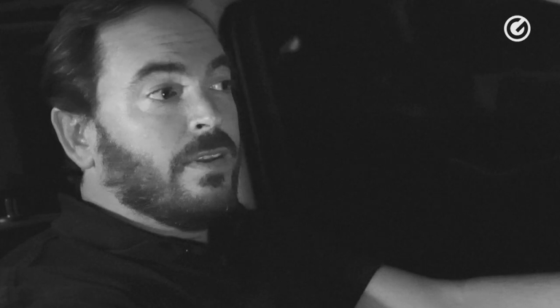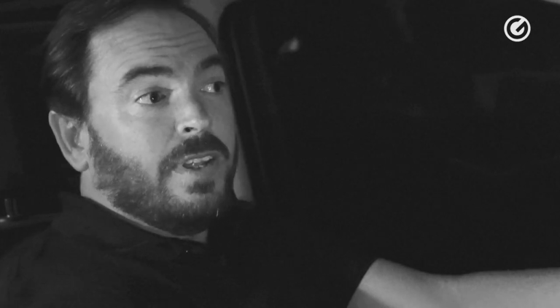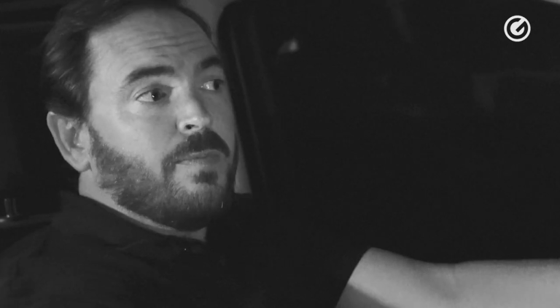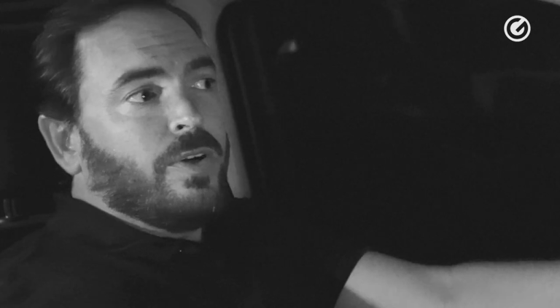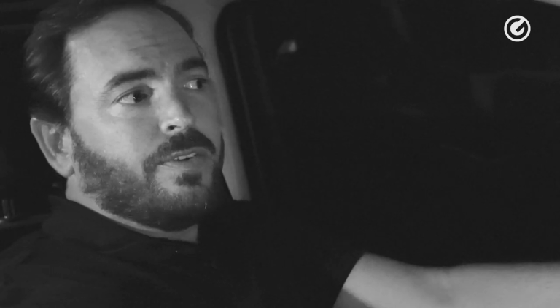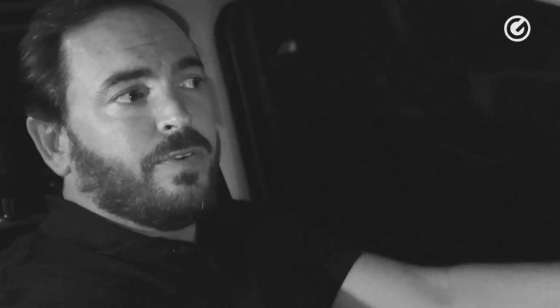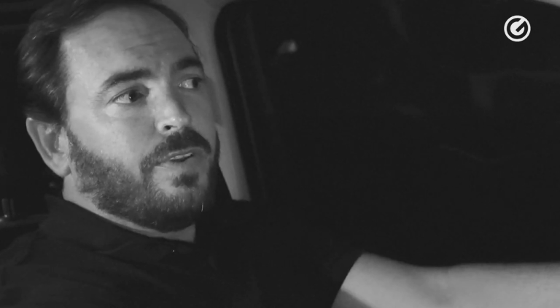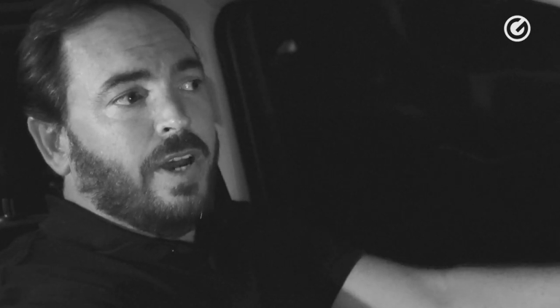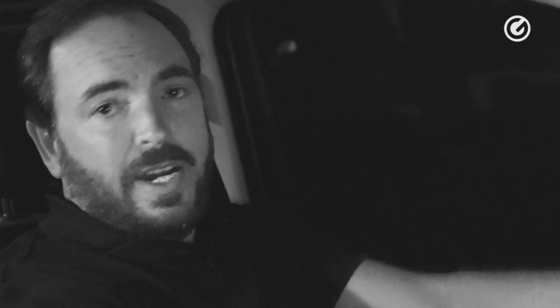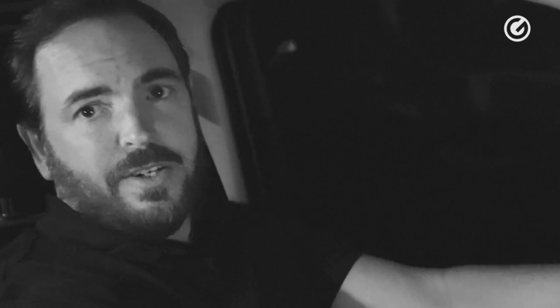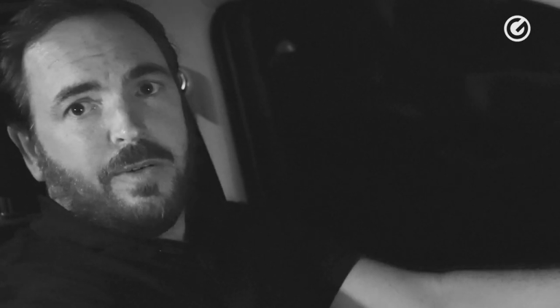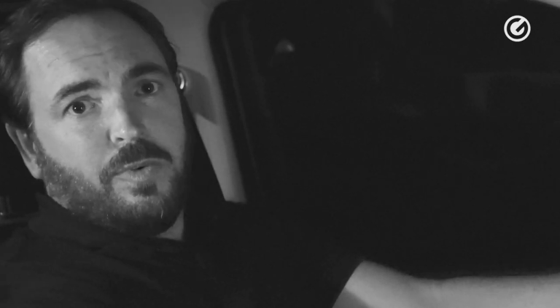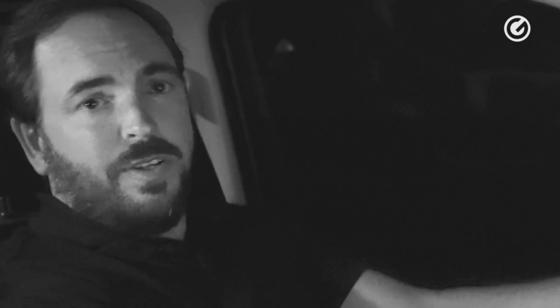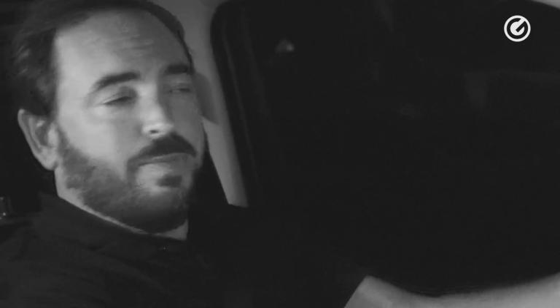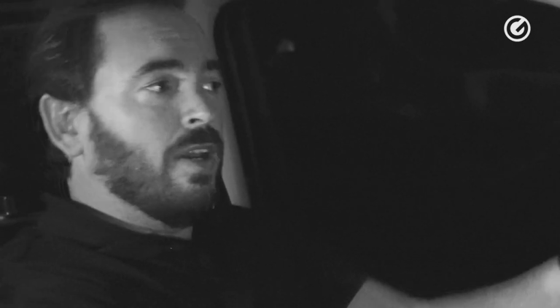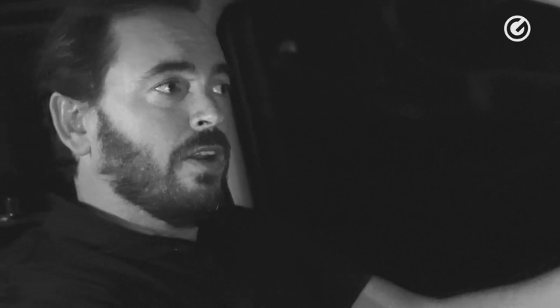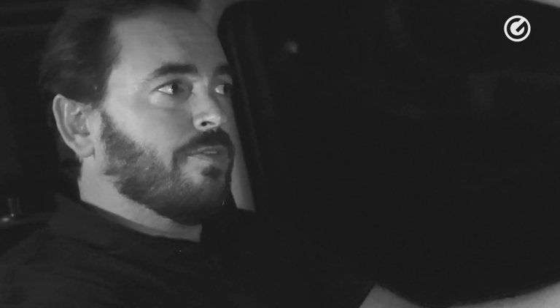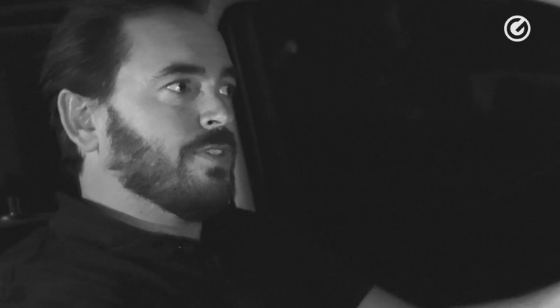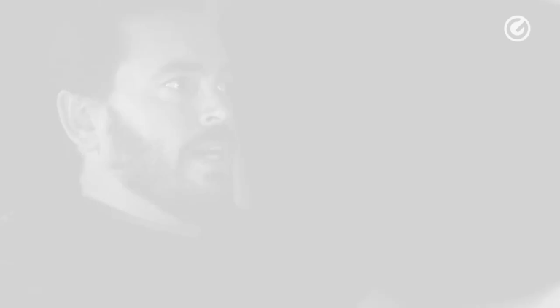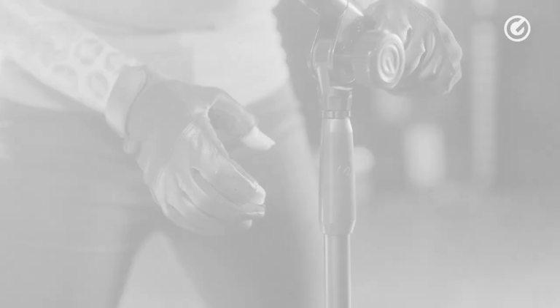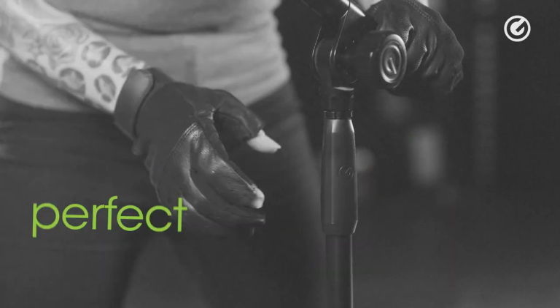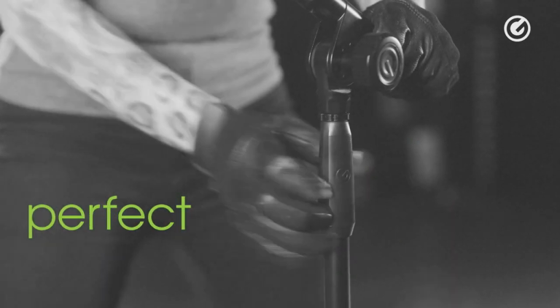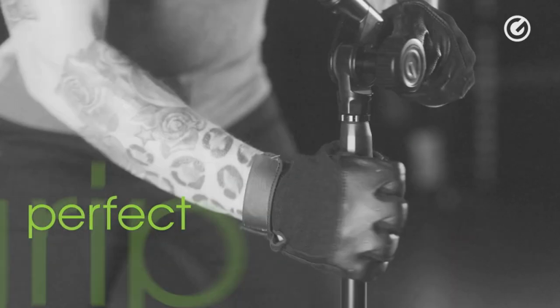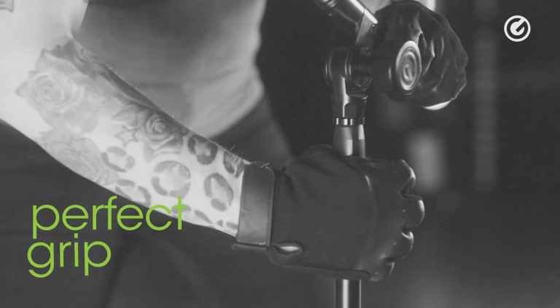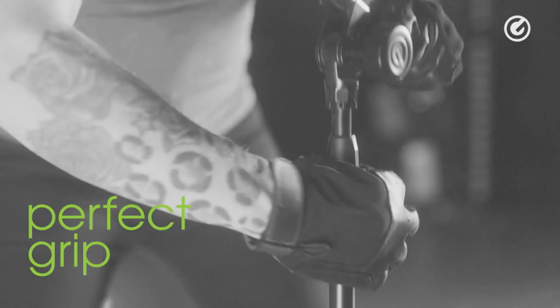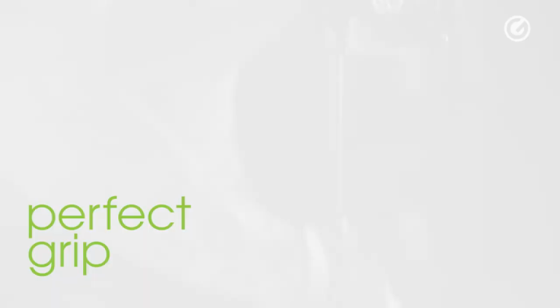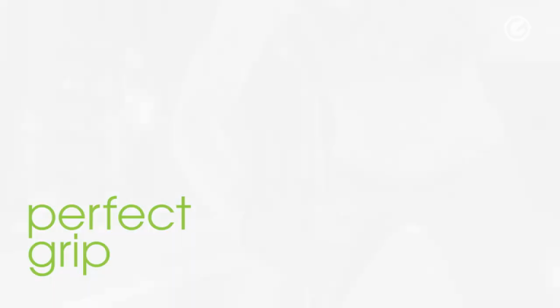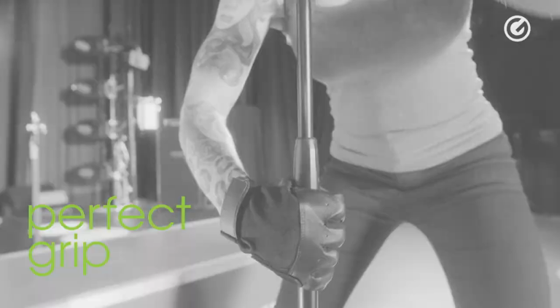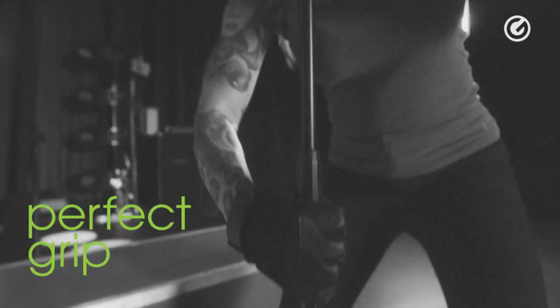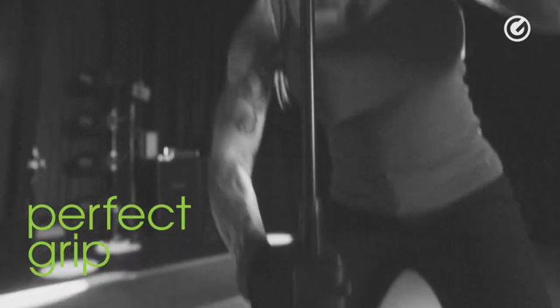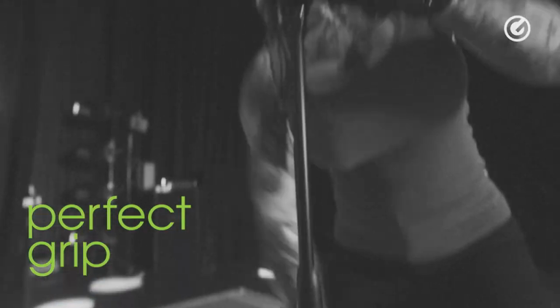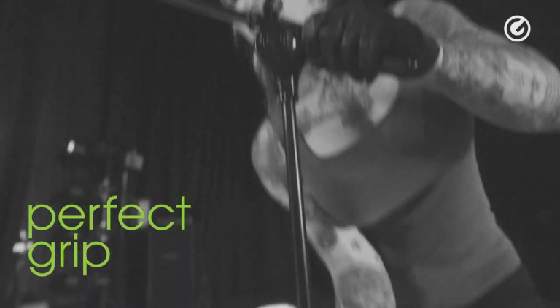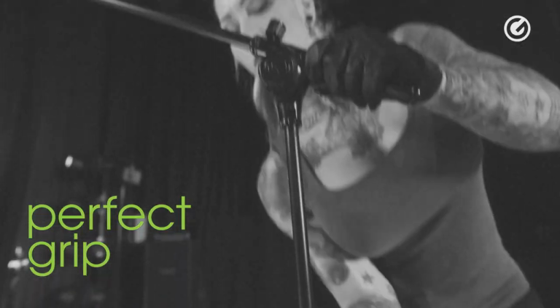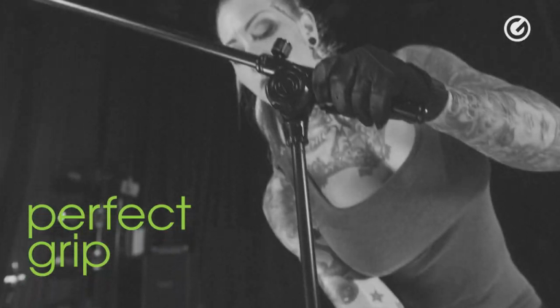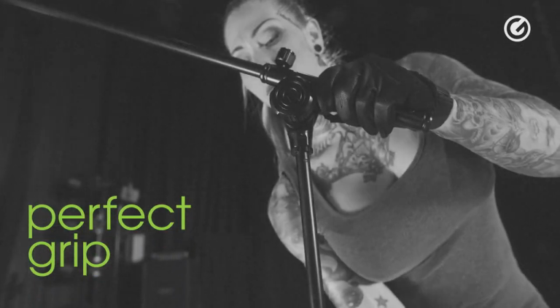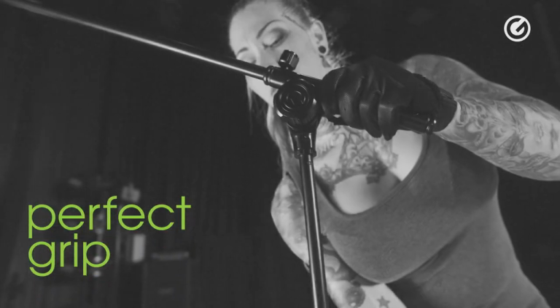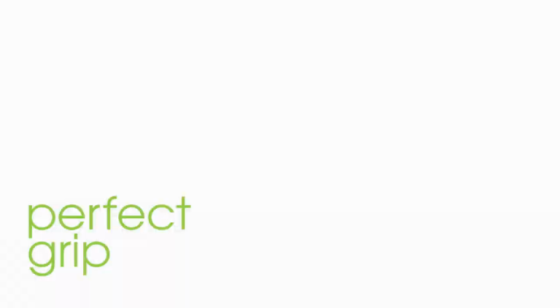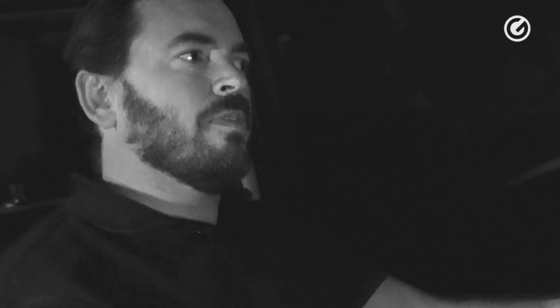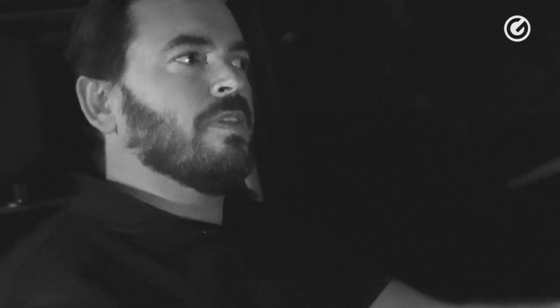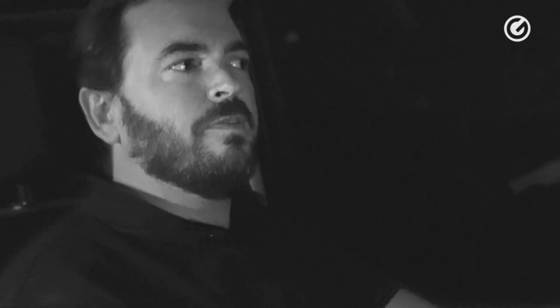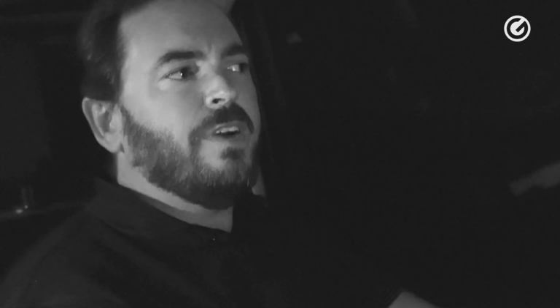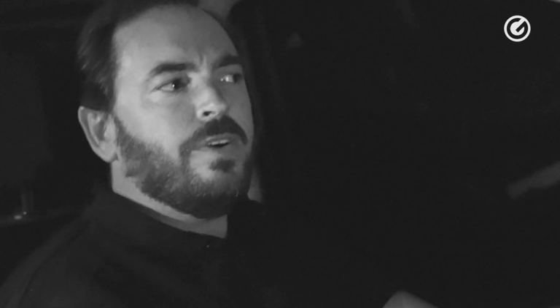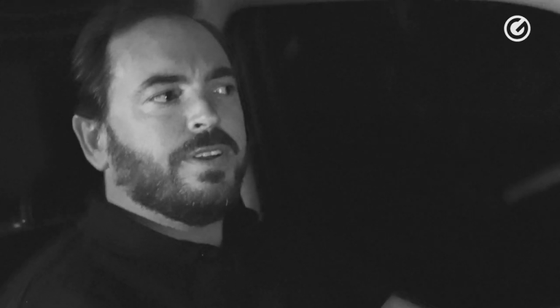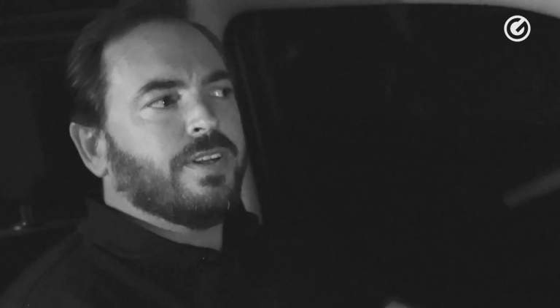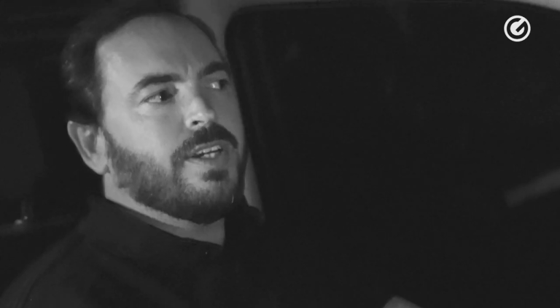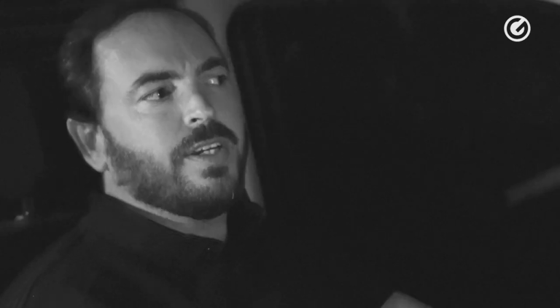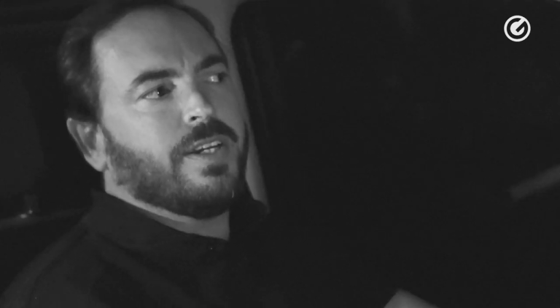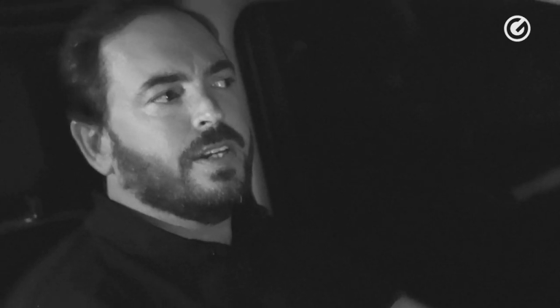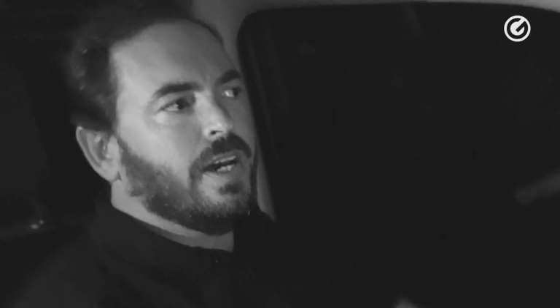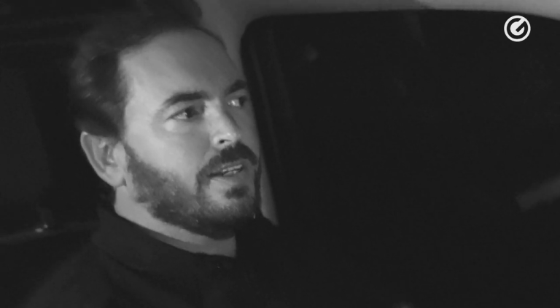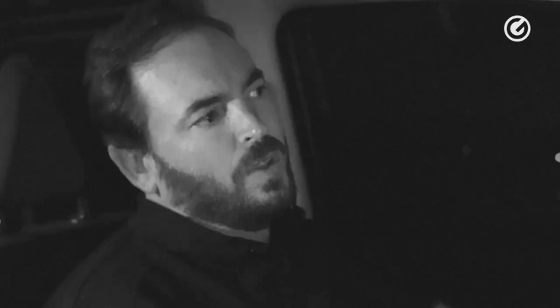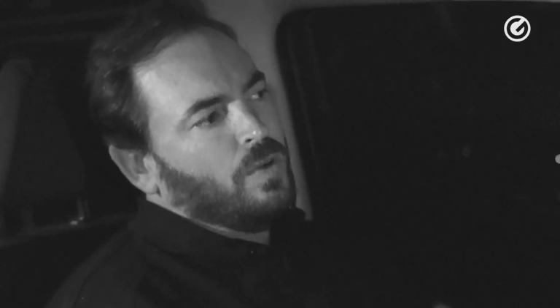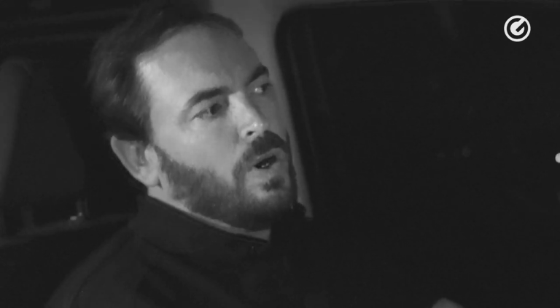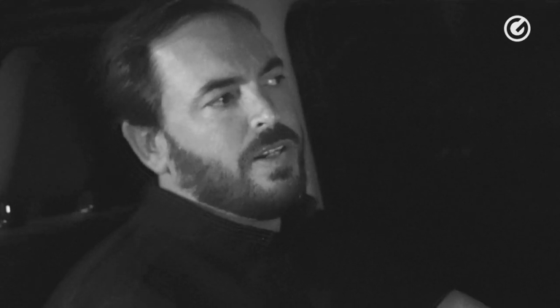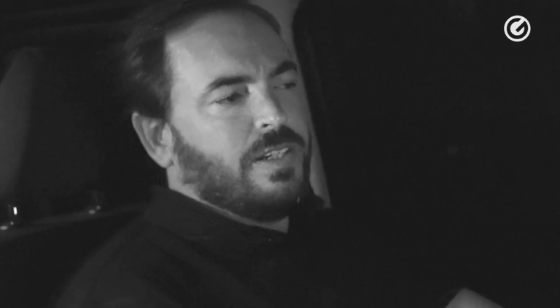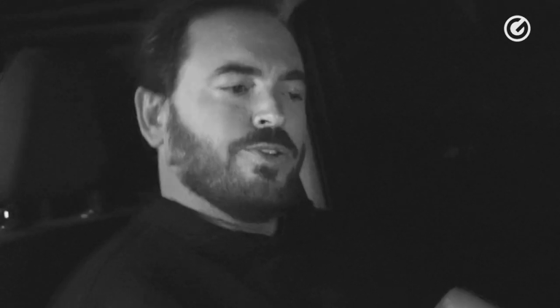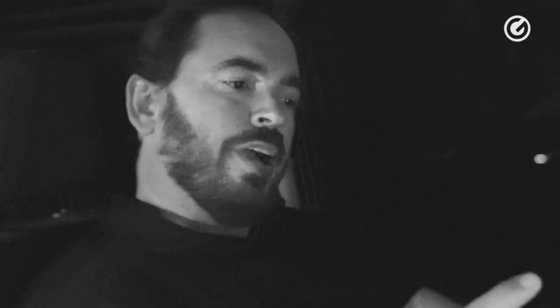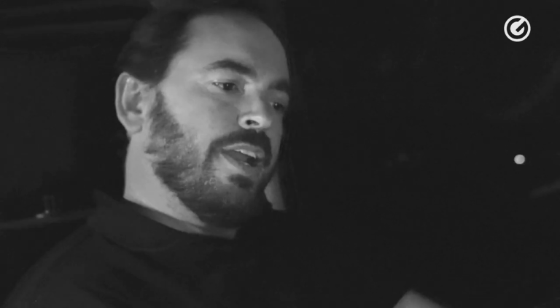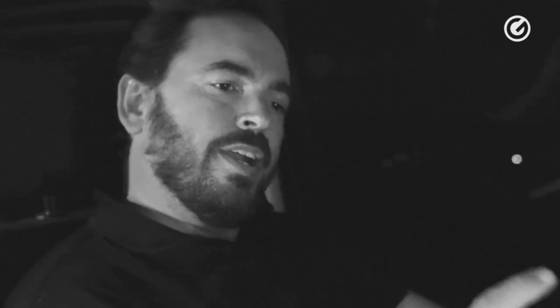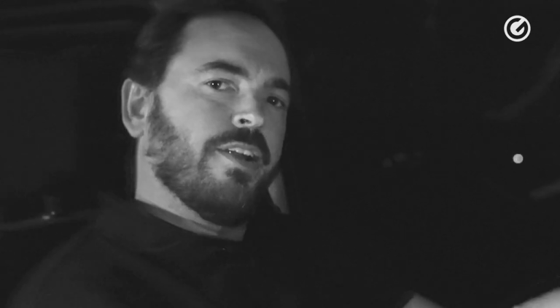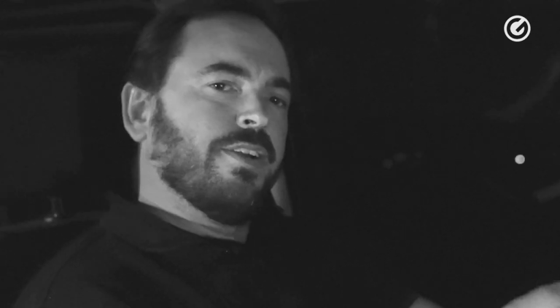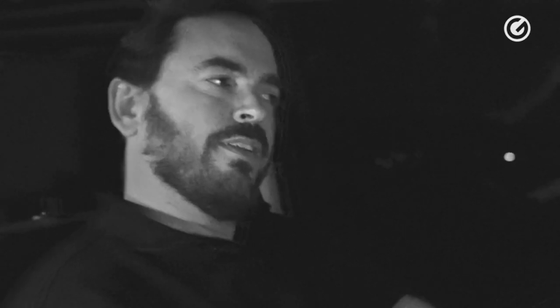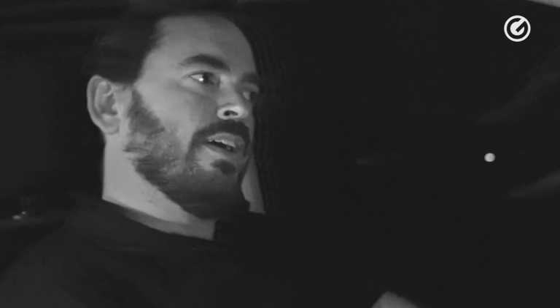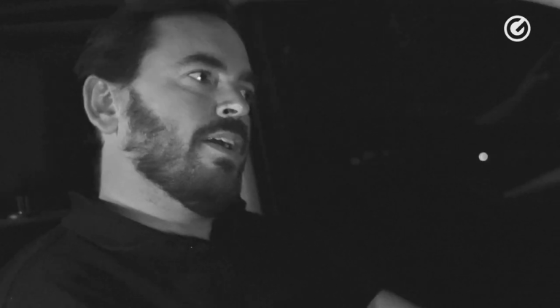The same goes for the height grip. We spent a lot of time developing this height grip. We came up with a very sleek and nice quasi-triangular design.